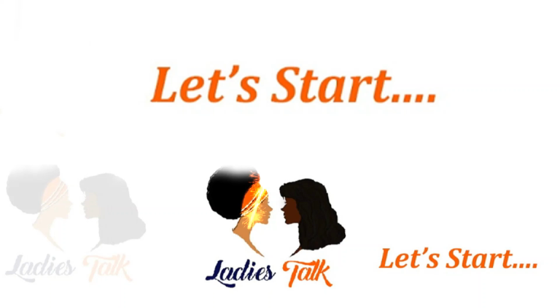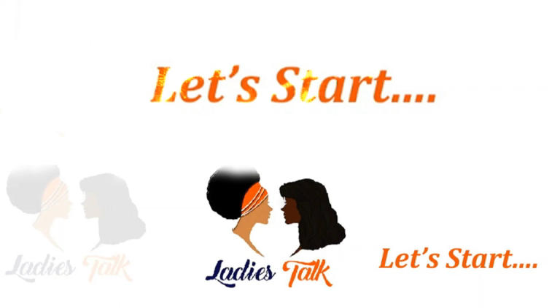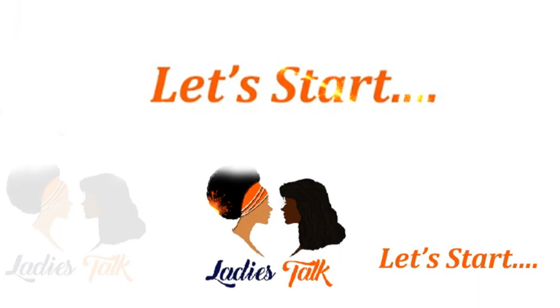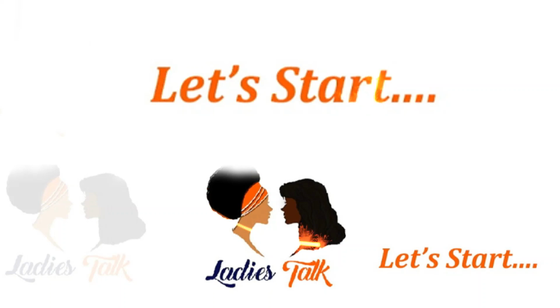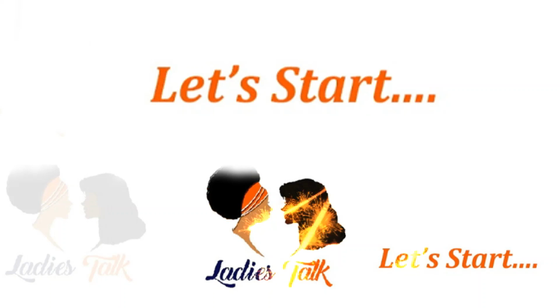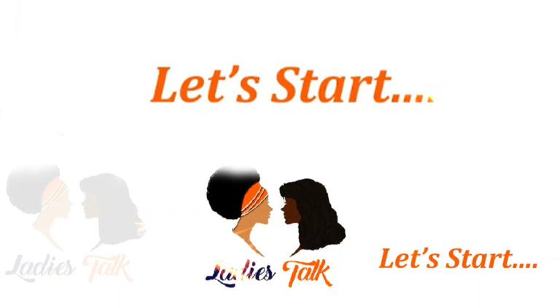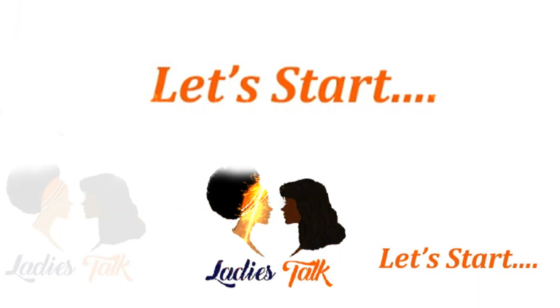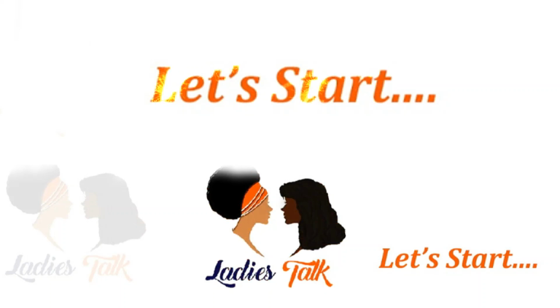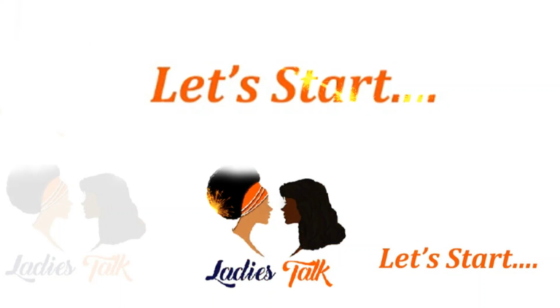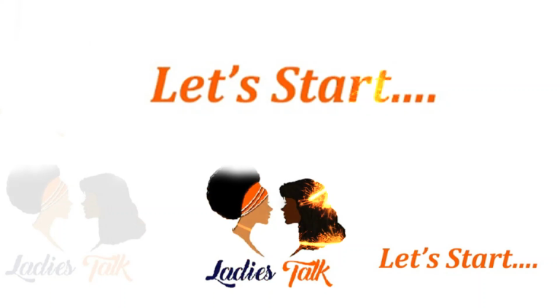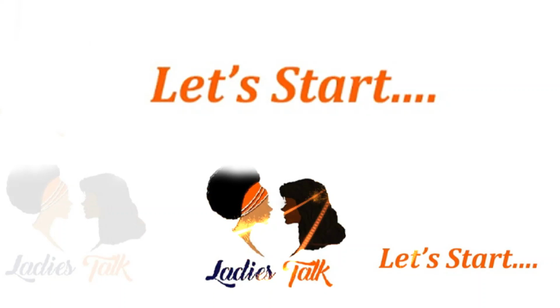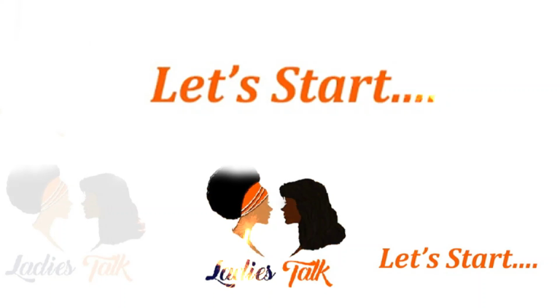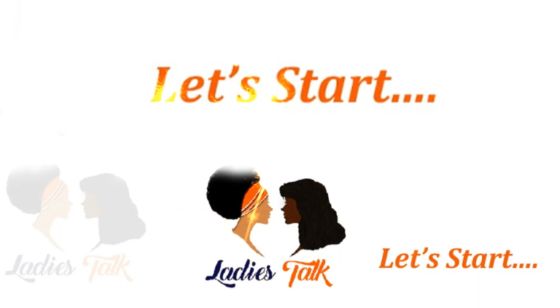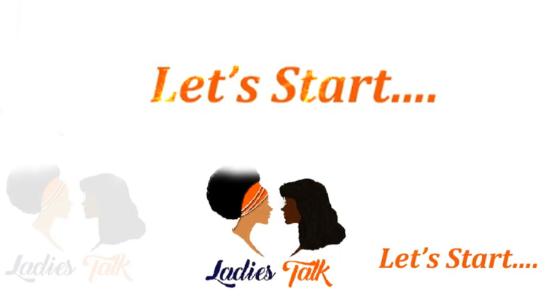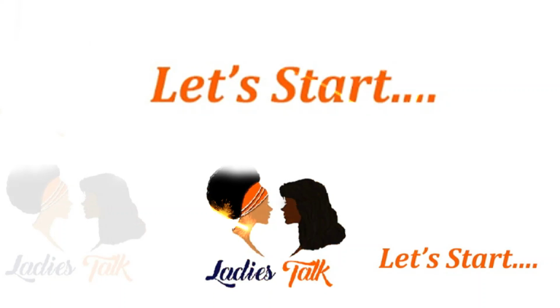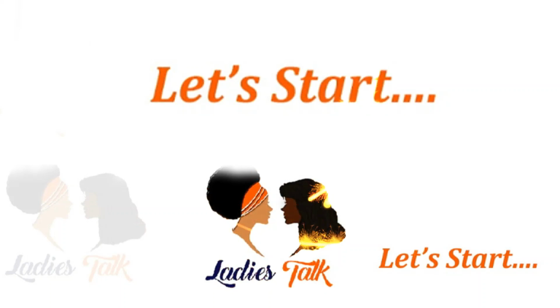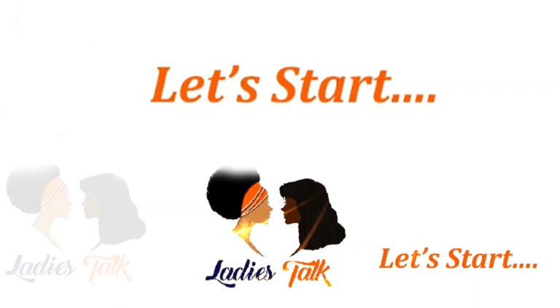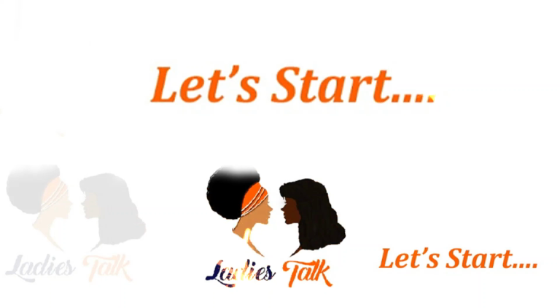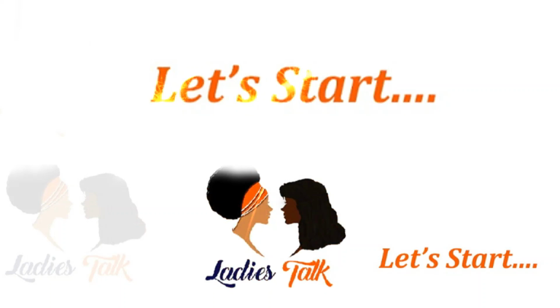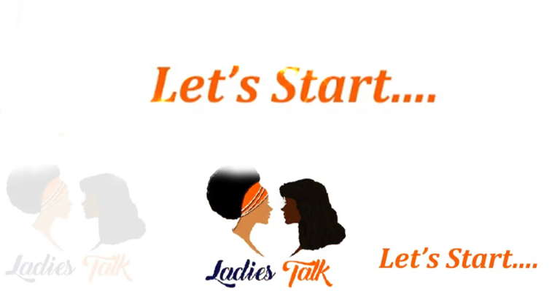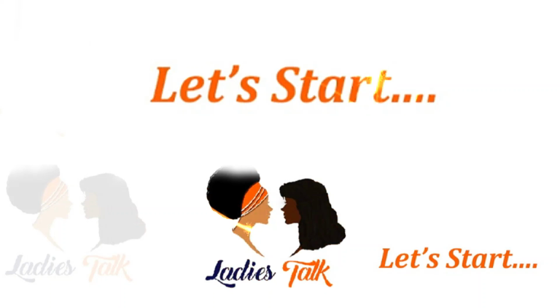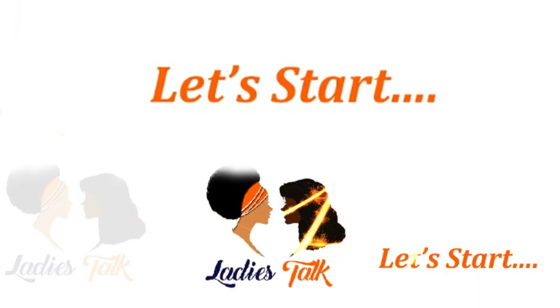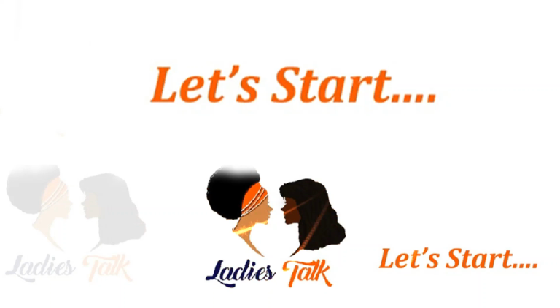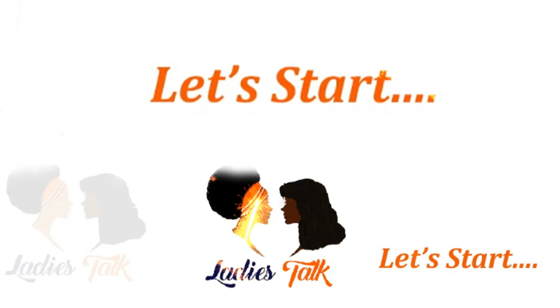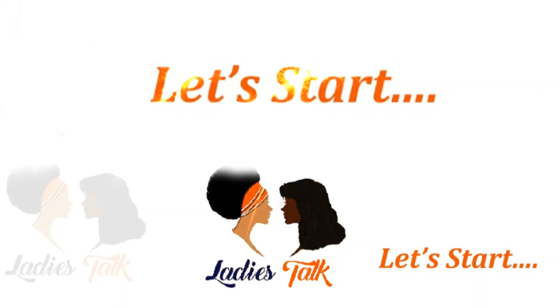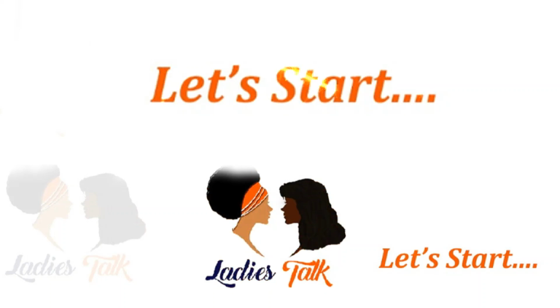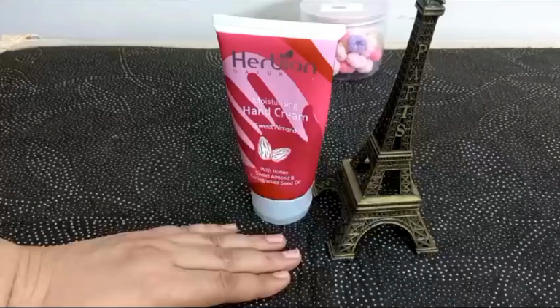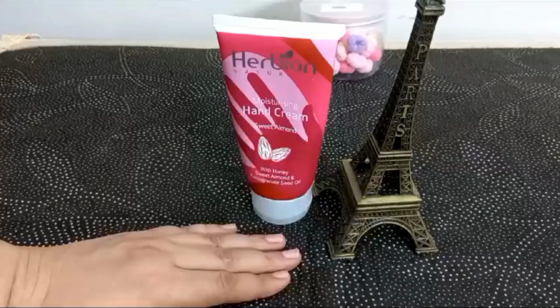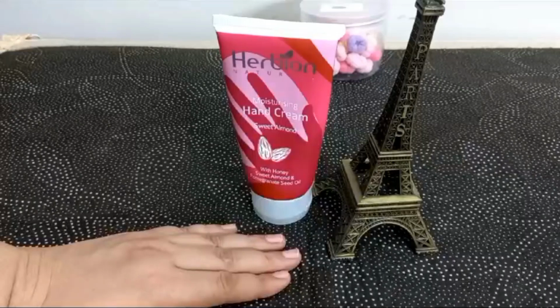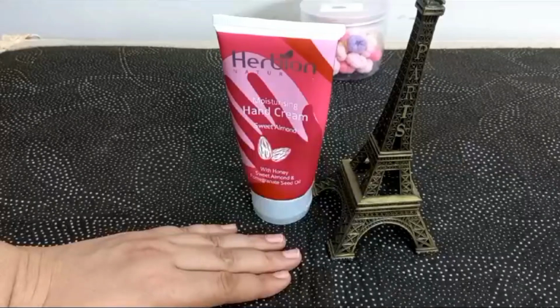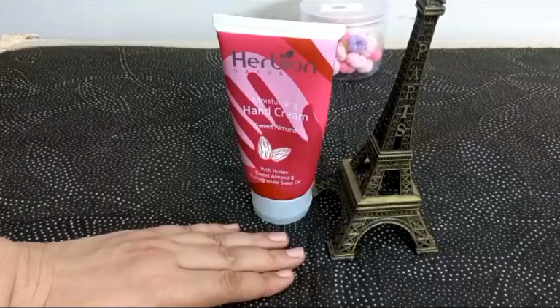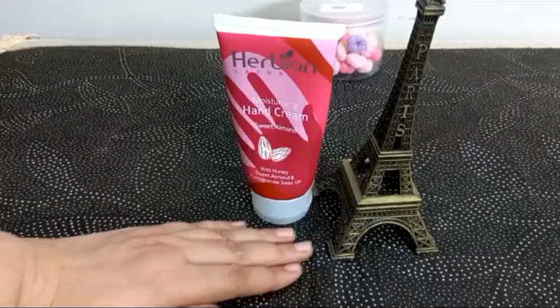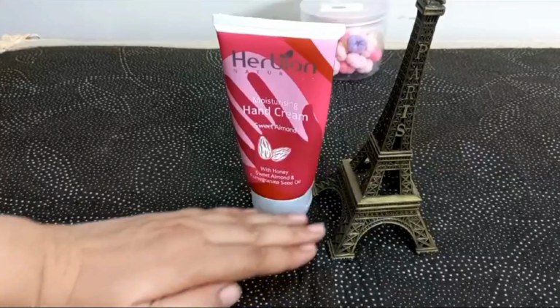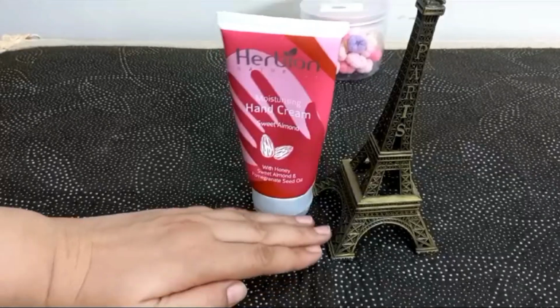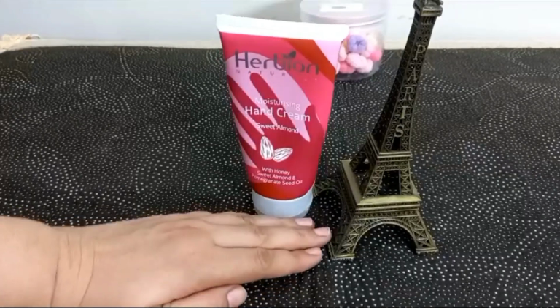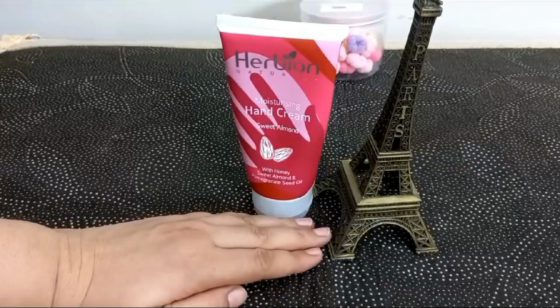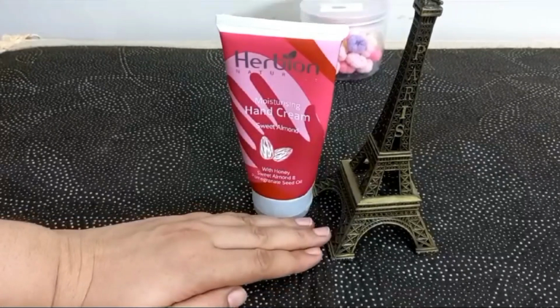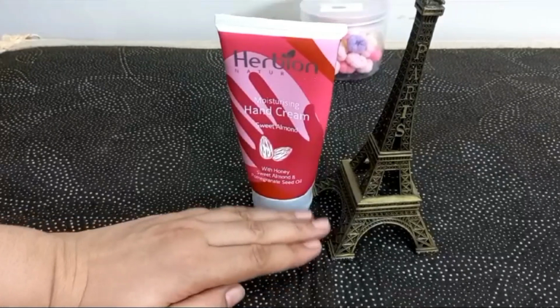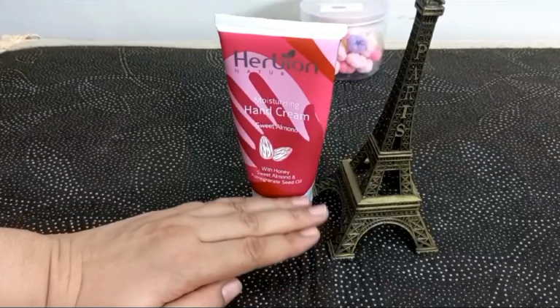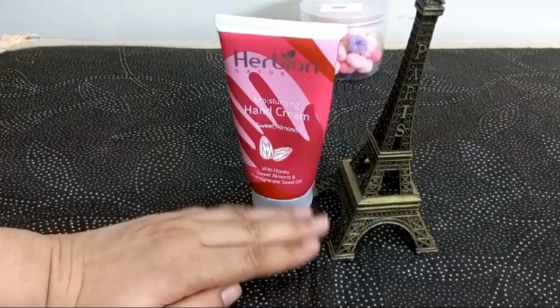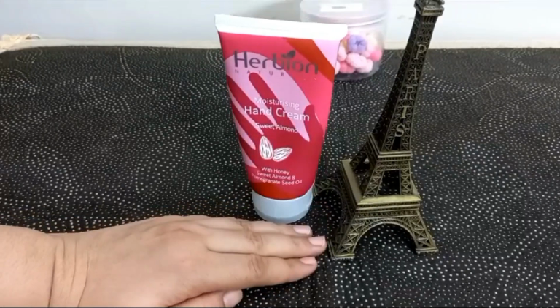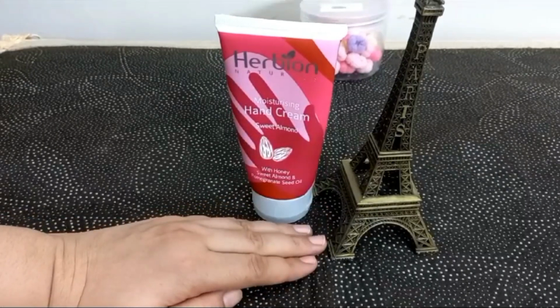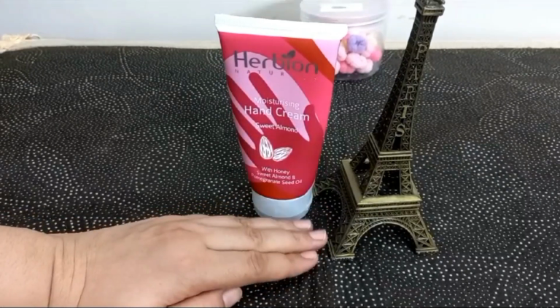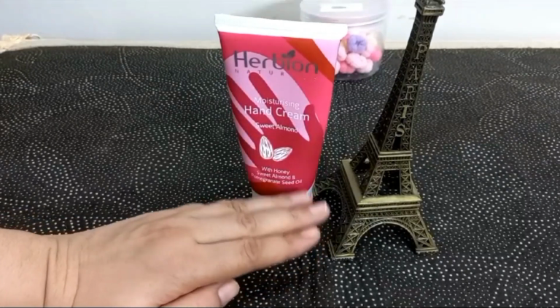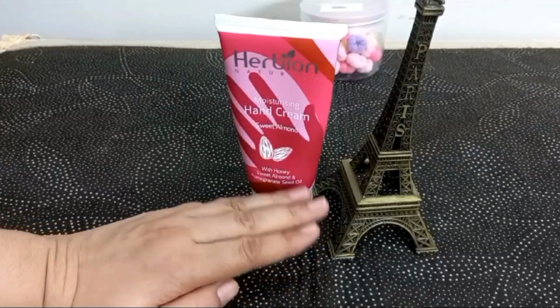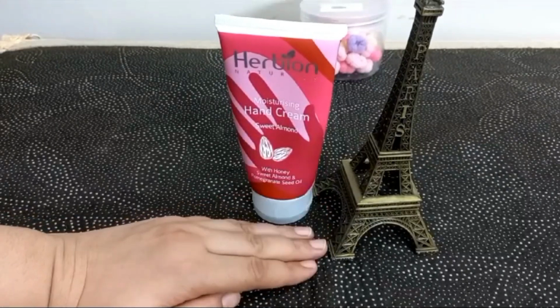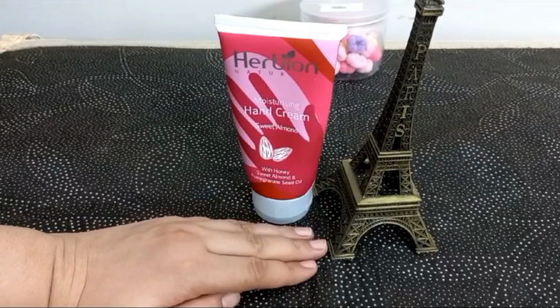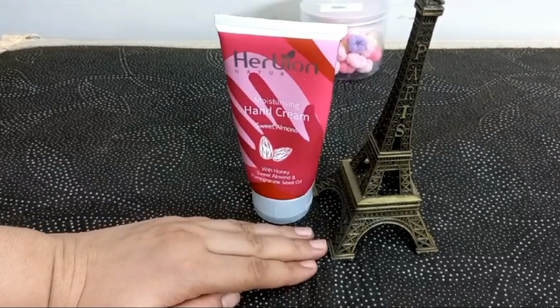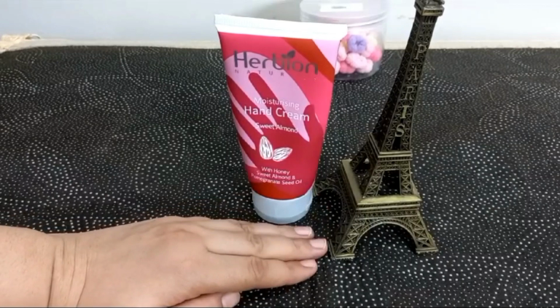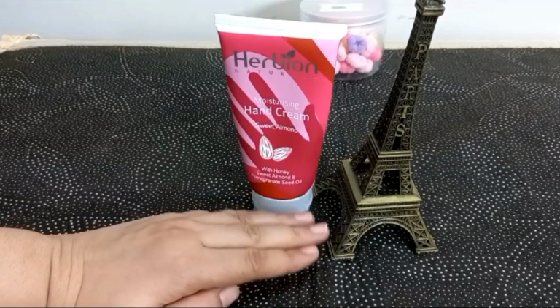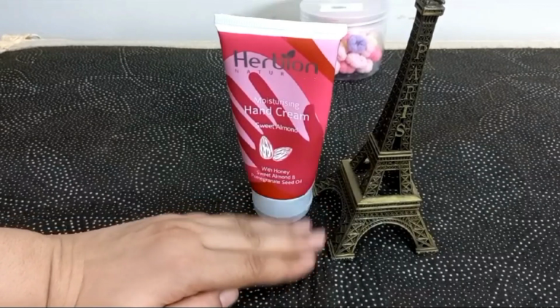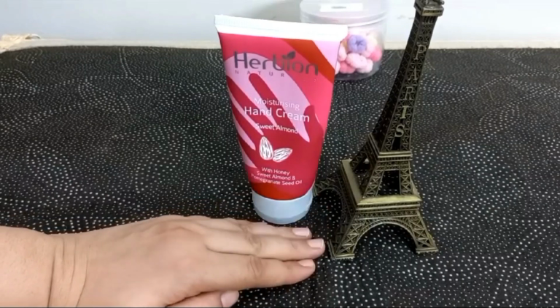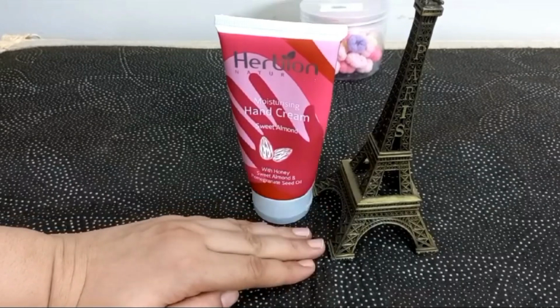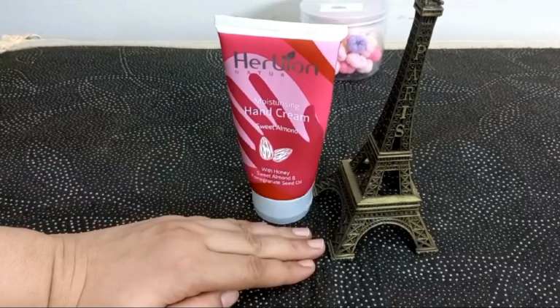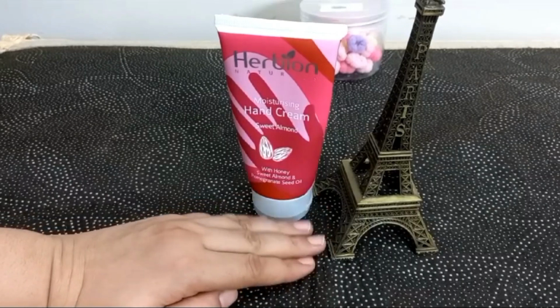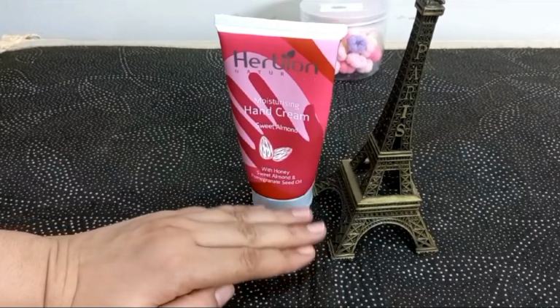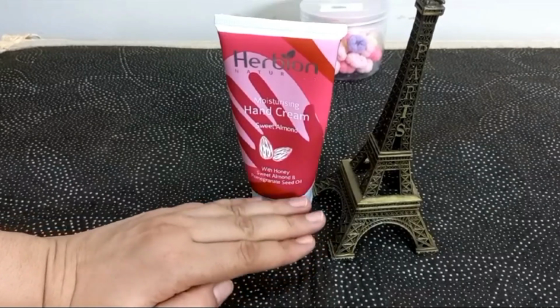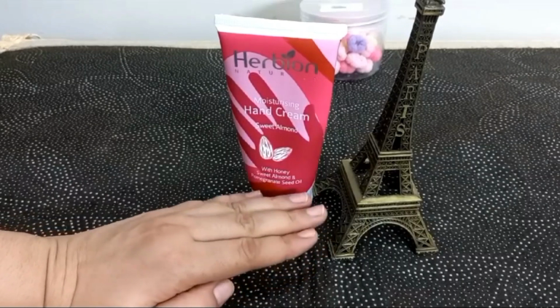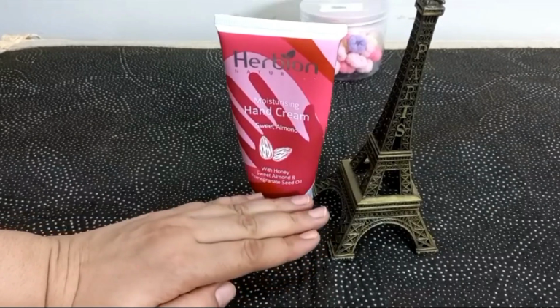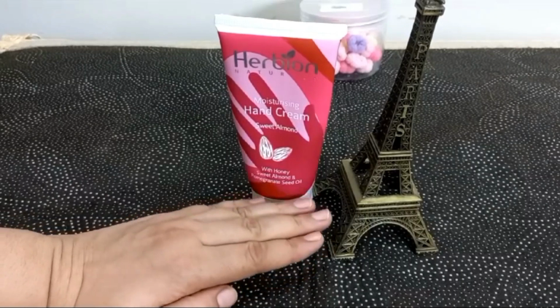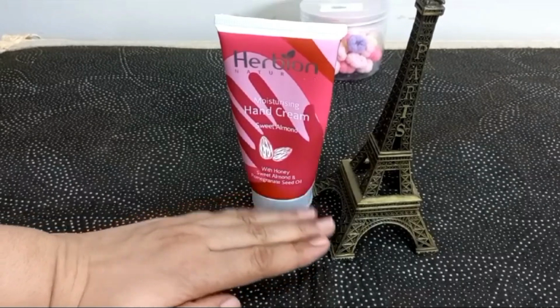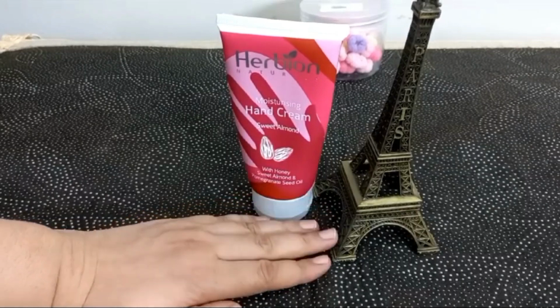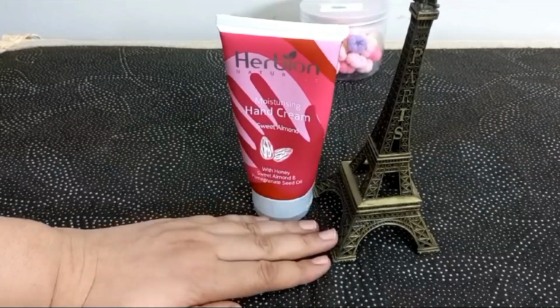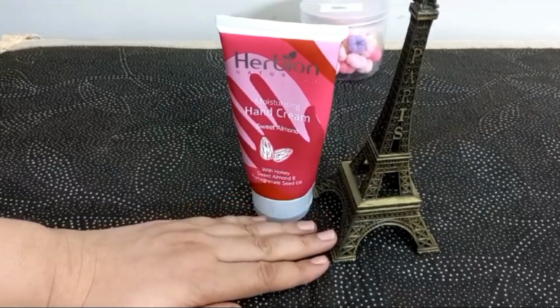As-salamu alaykum, I welcome you to Lady Stark. Today, I am talking about hand cream.